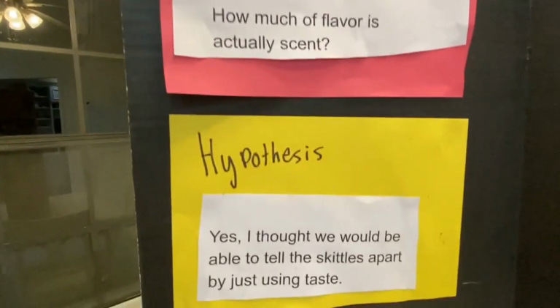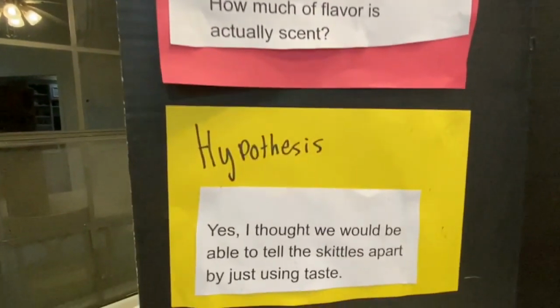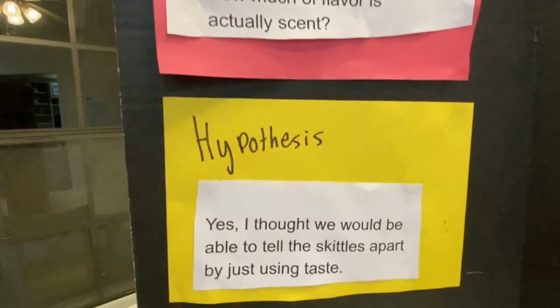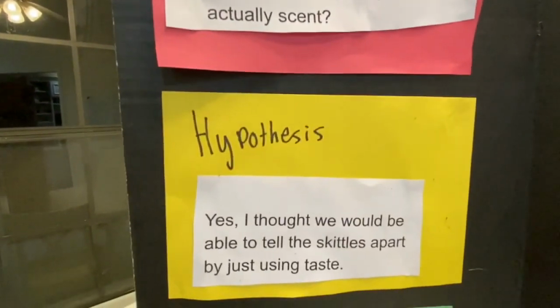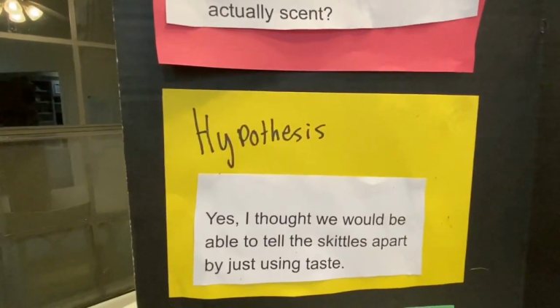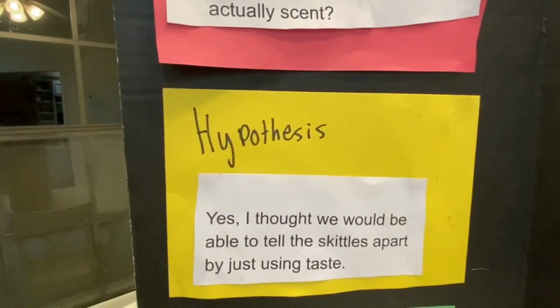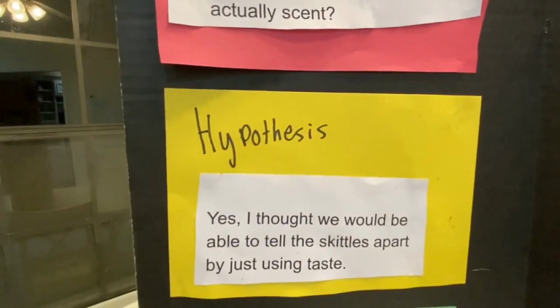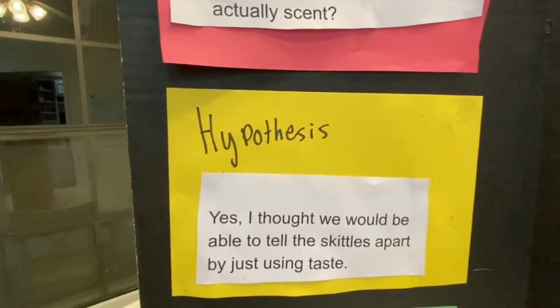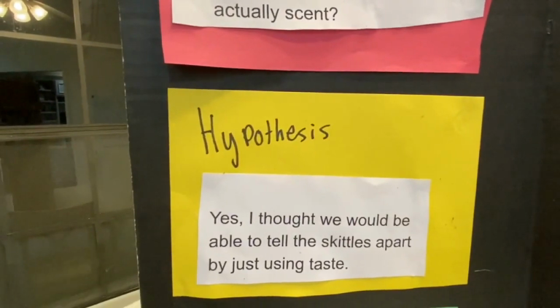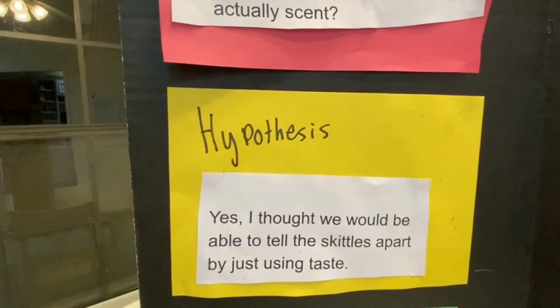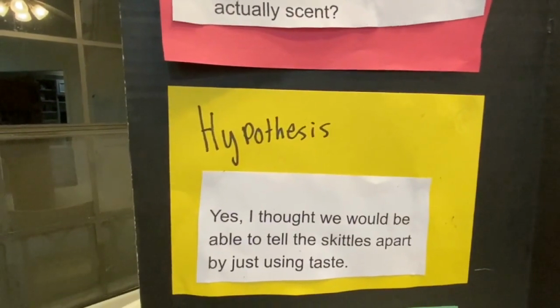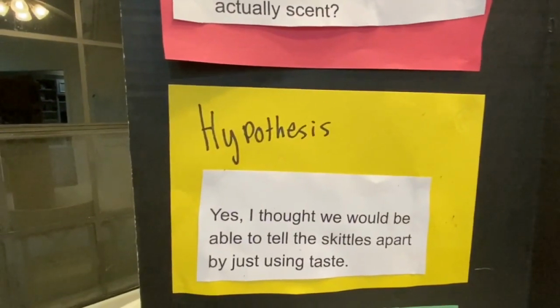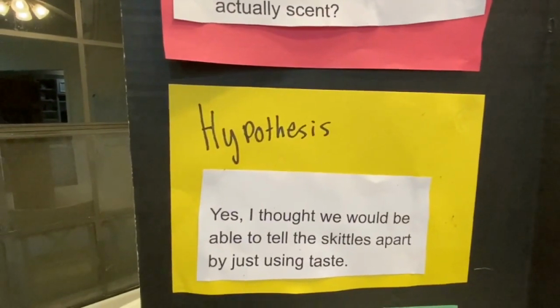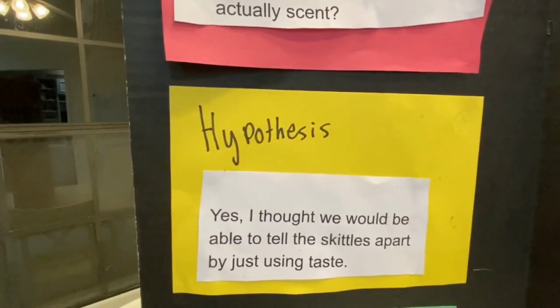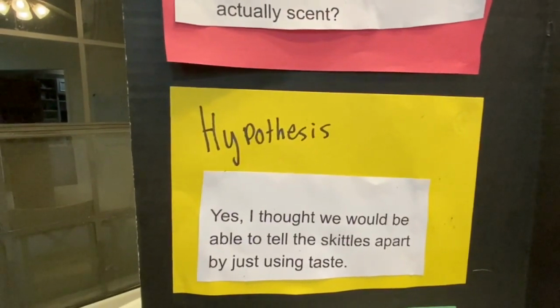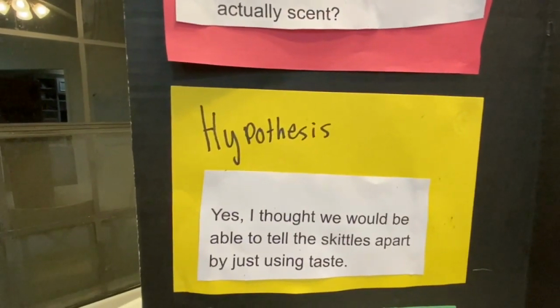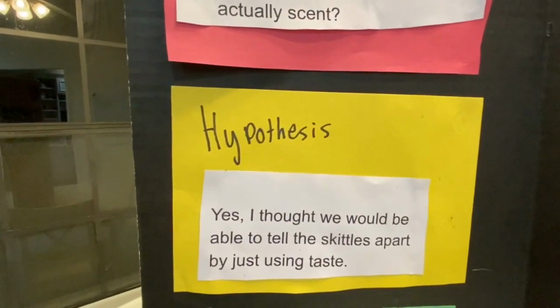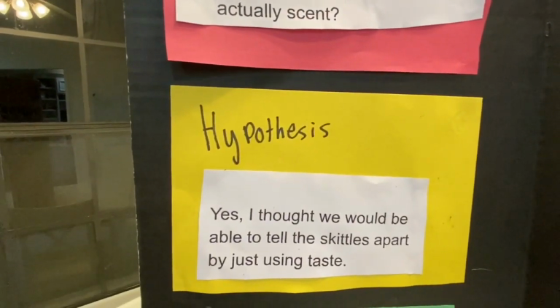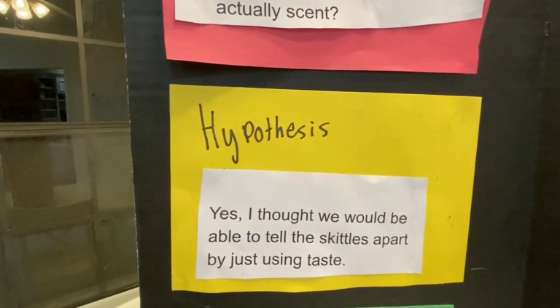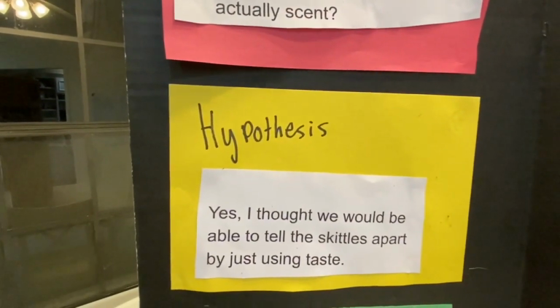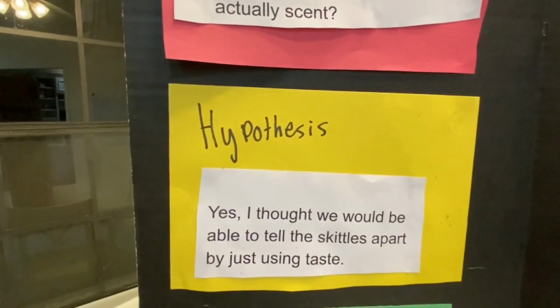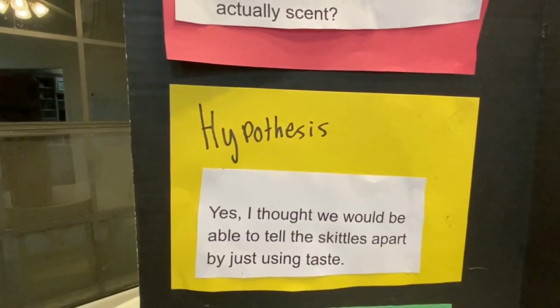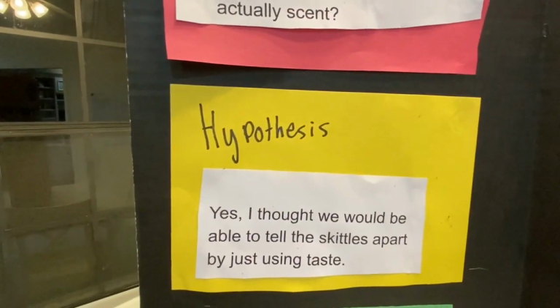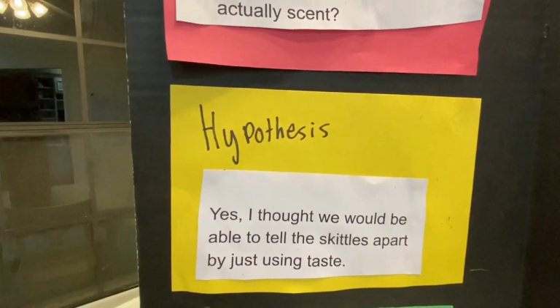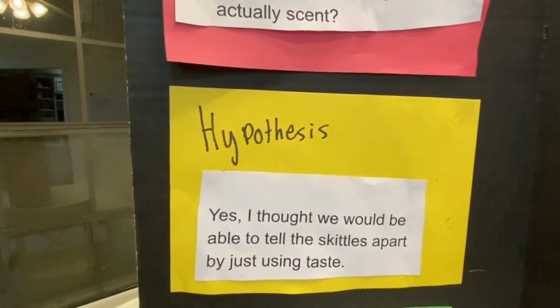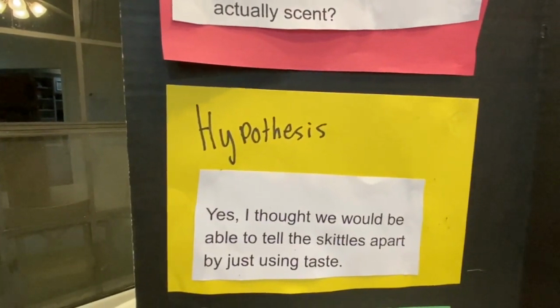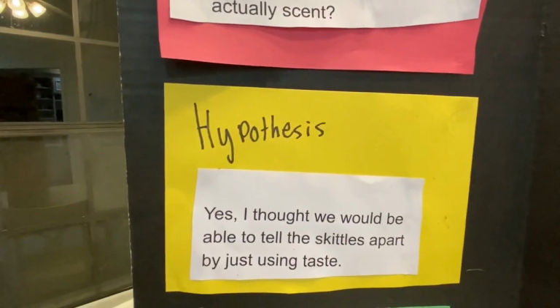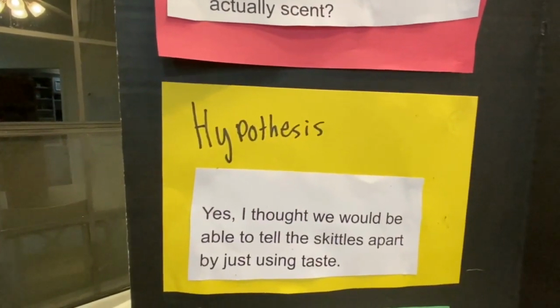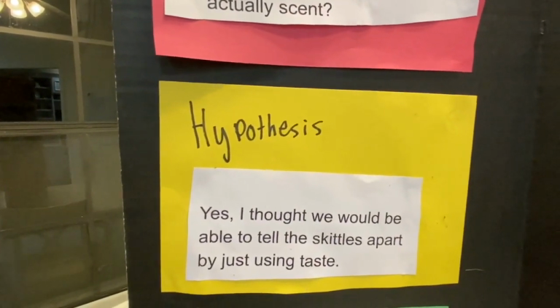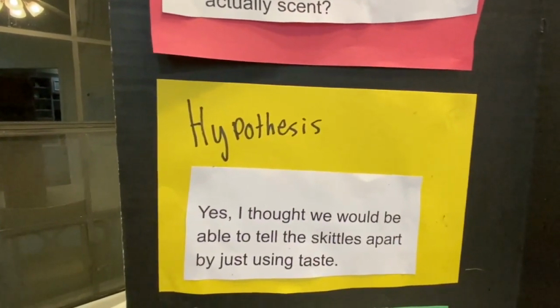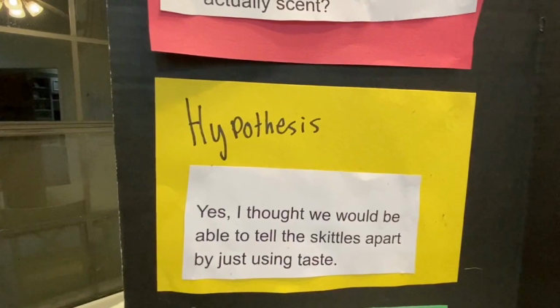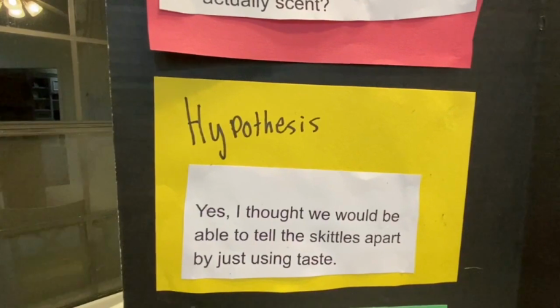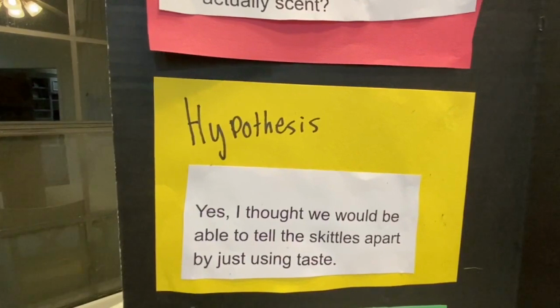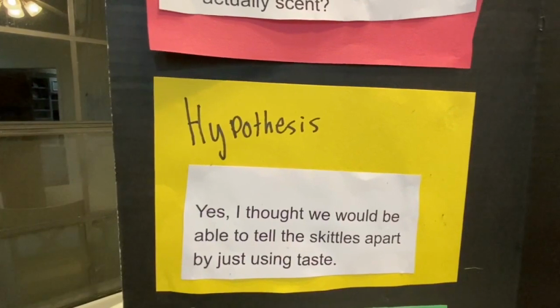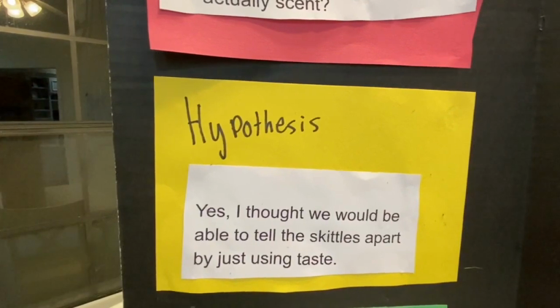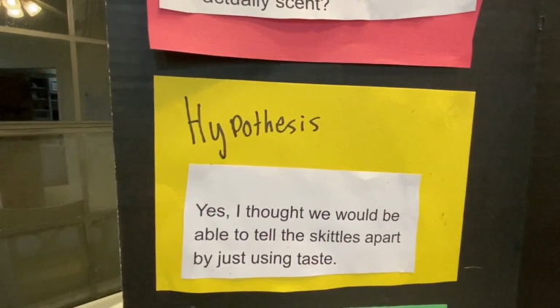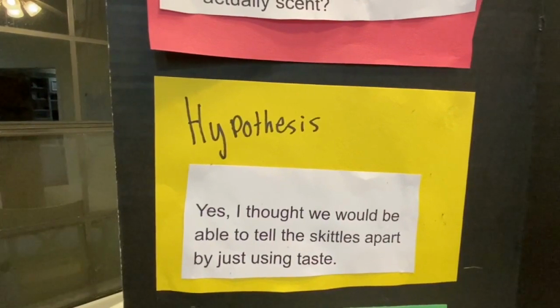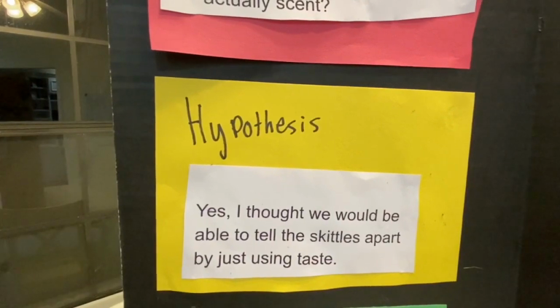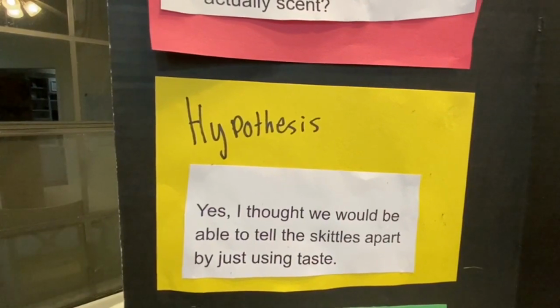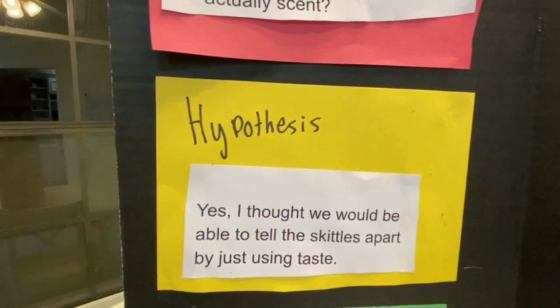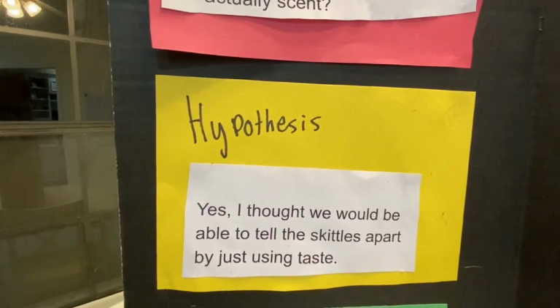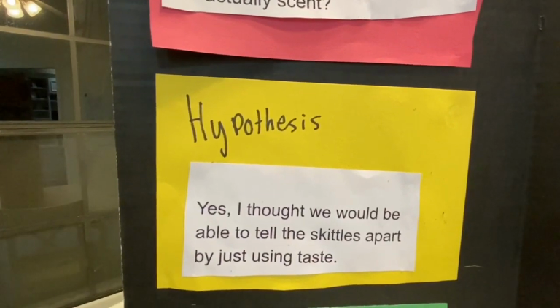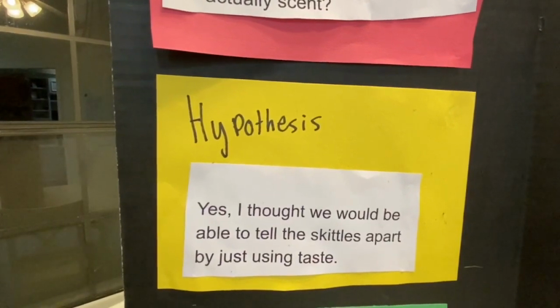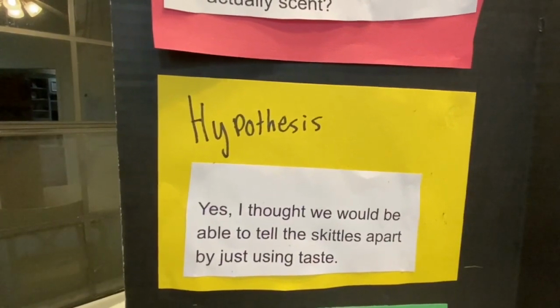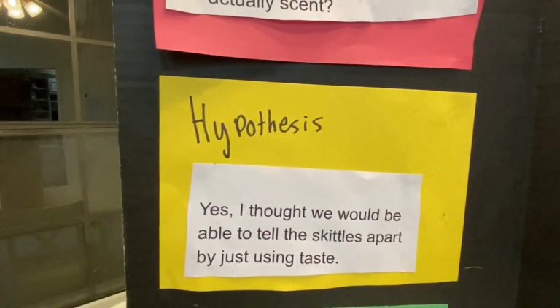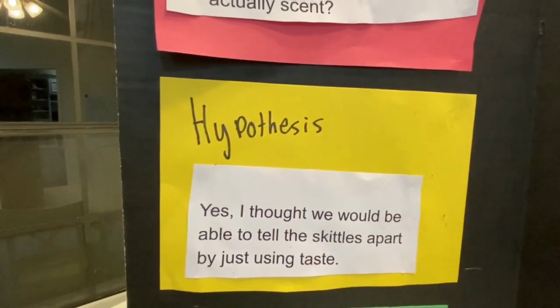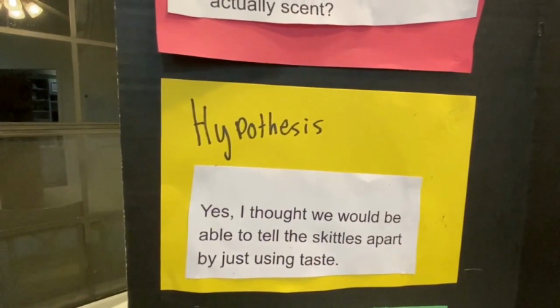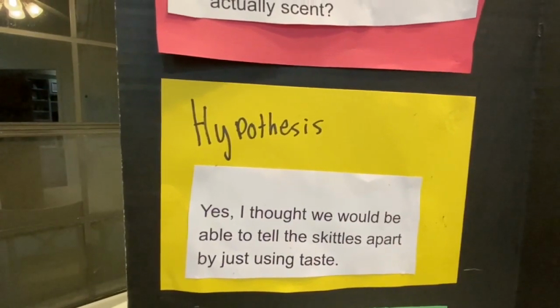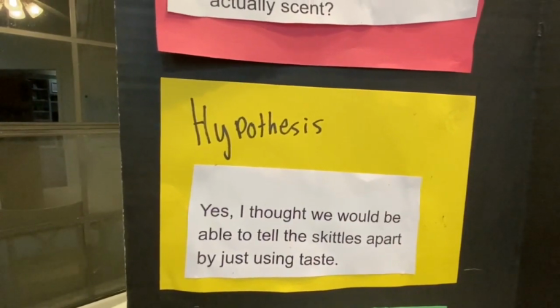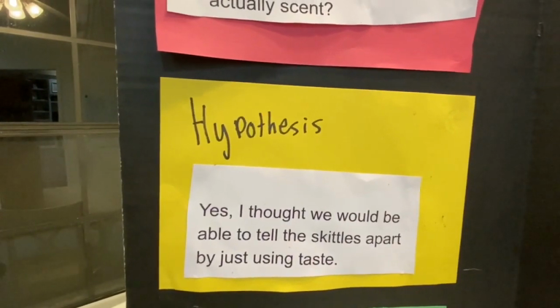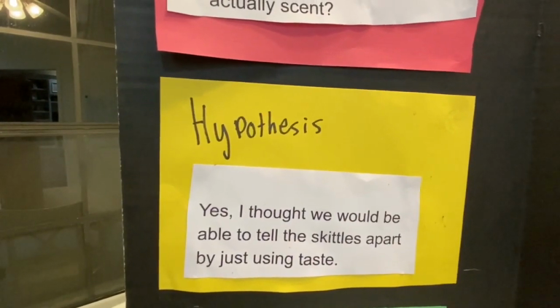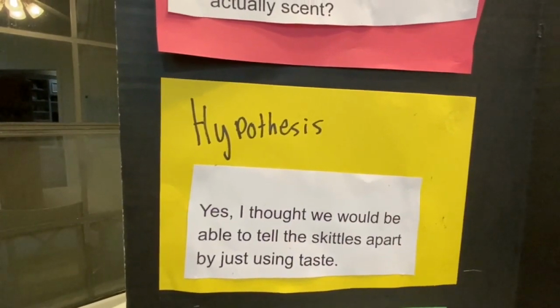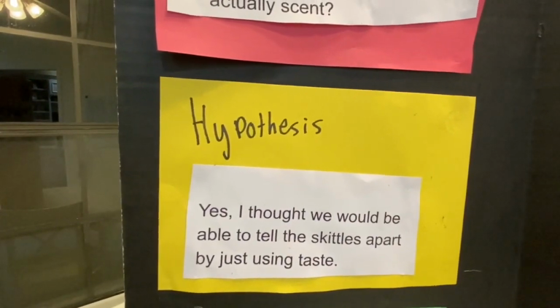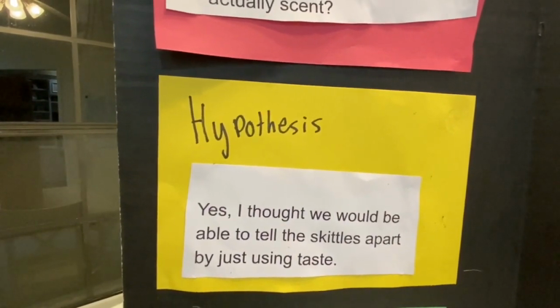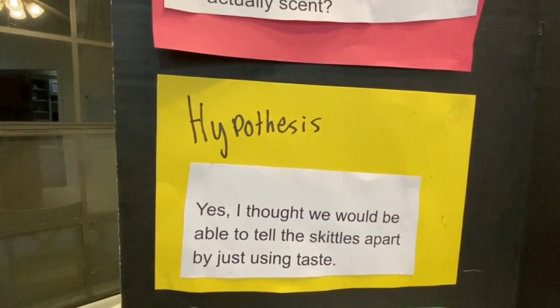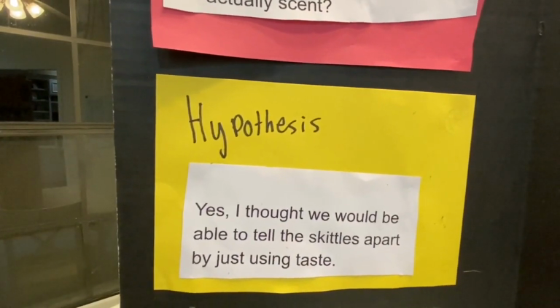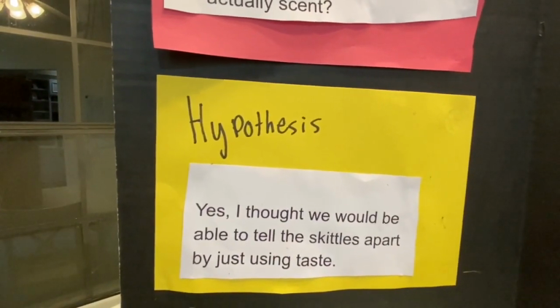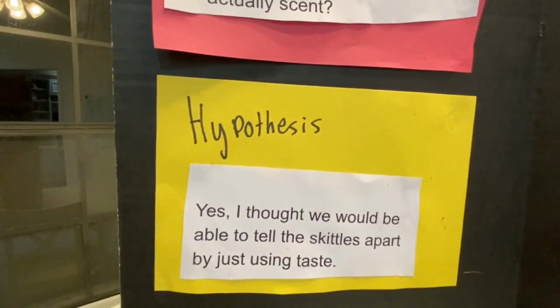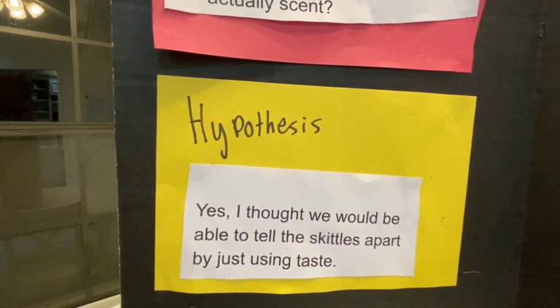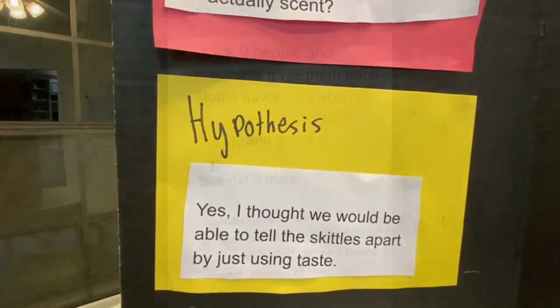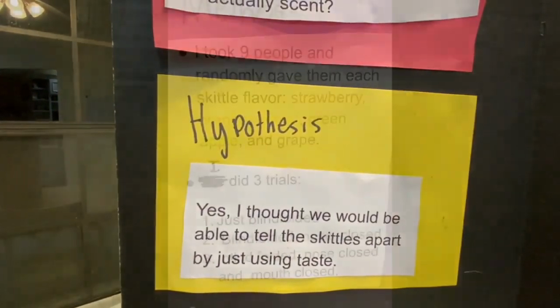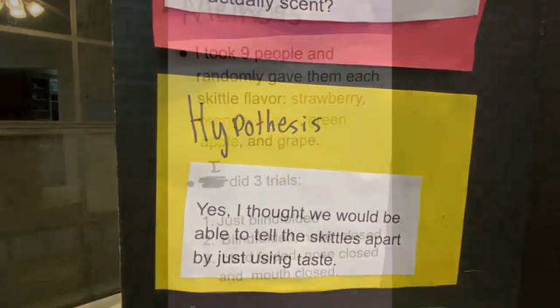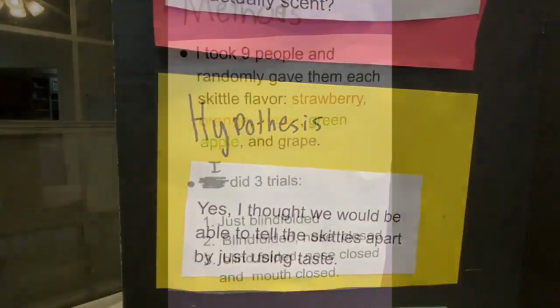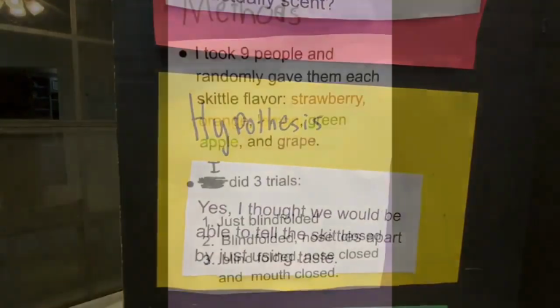My hypothesis was we would be able to tell the Skittles apart by just using taste.